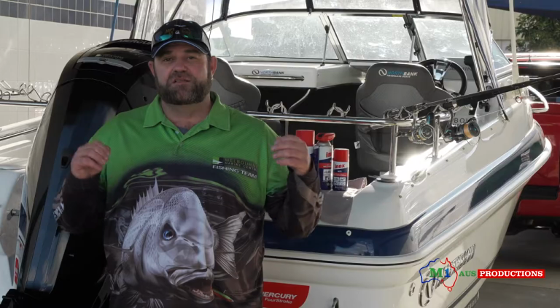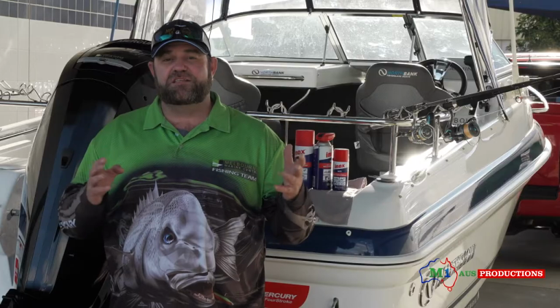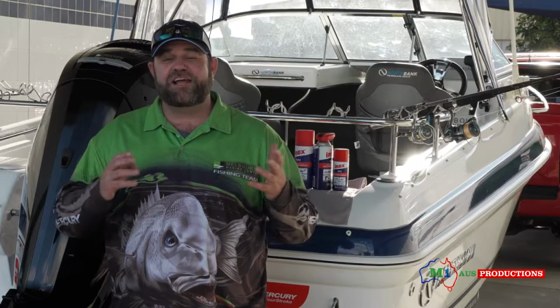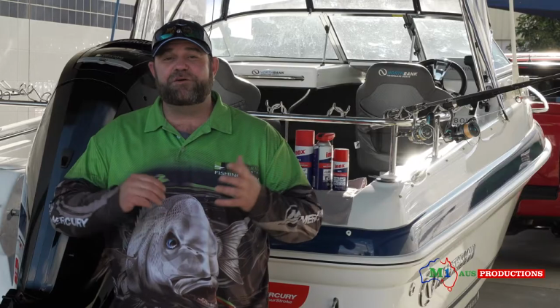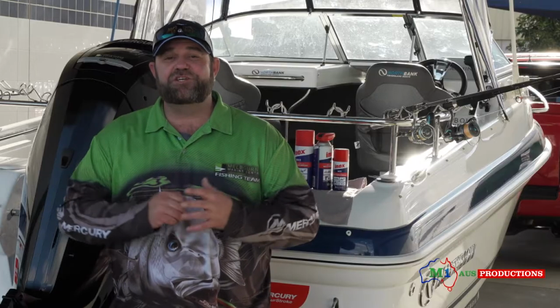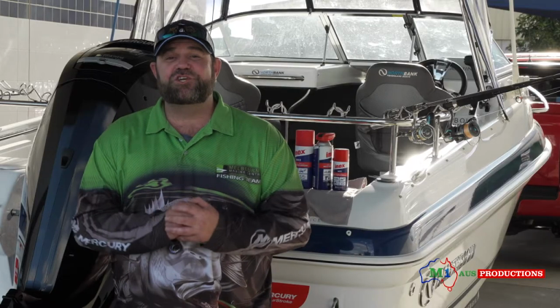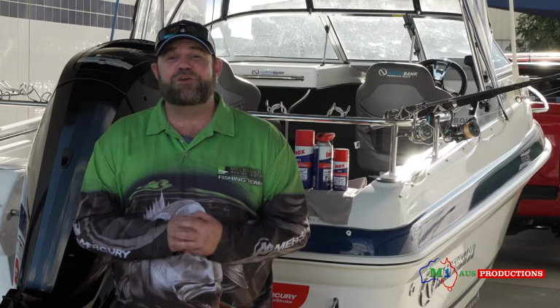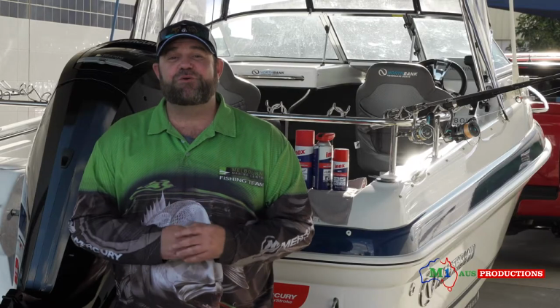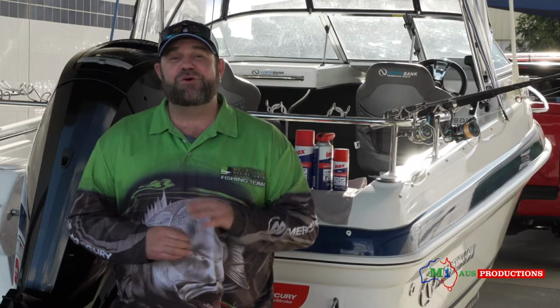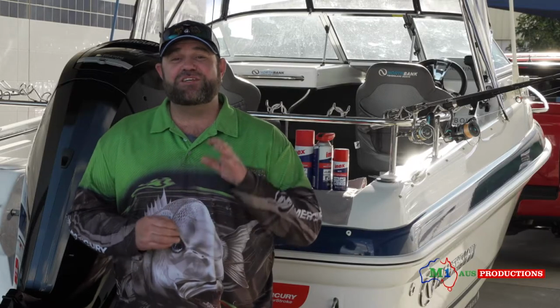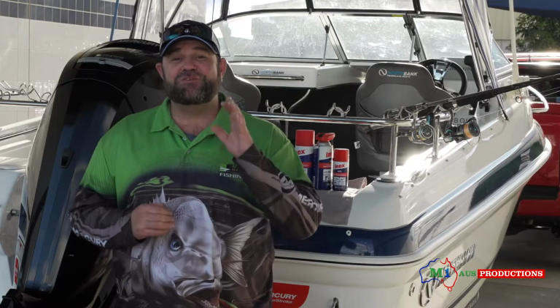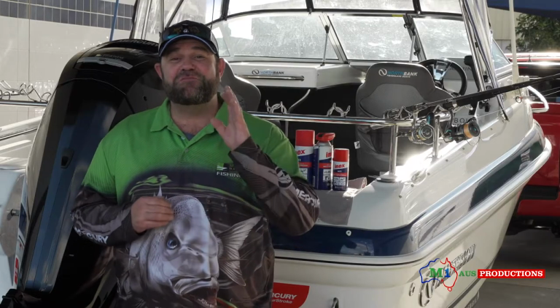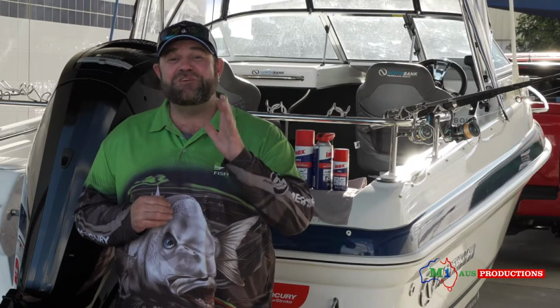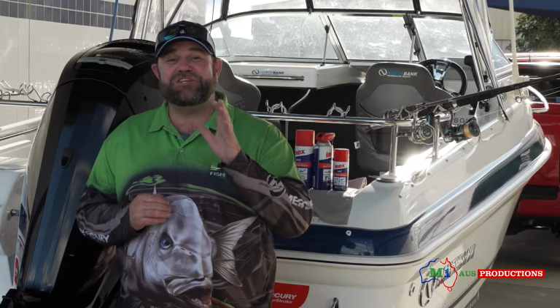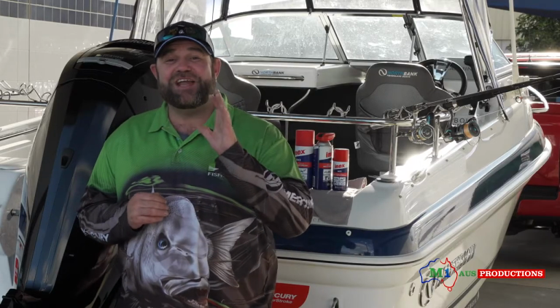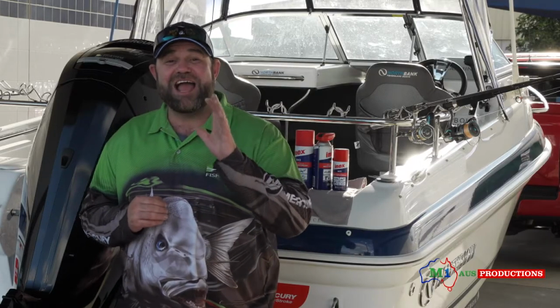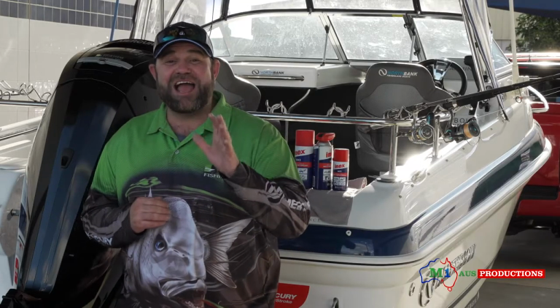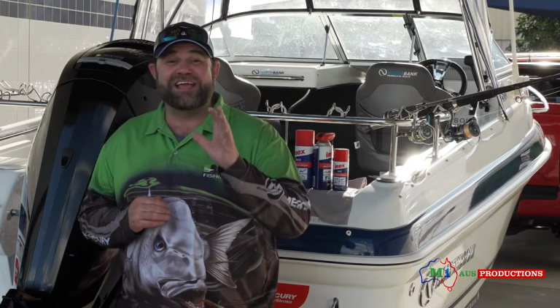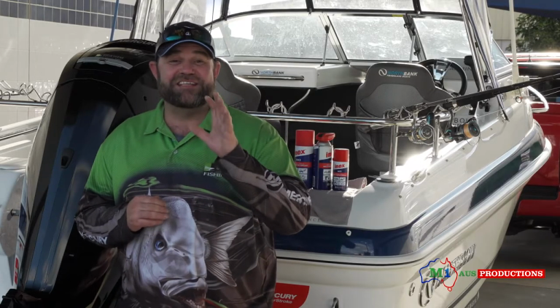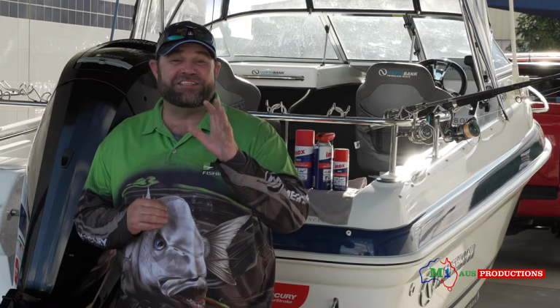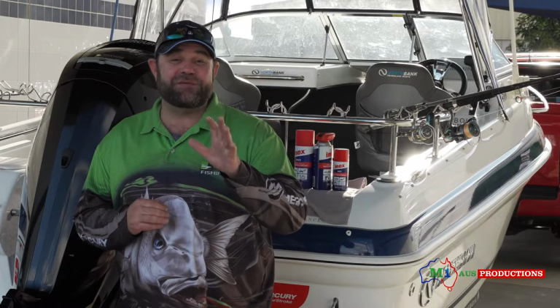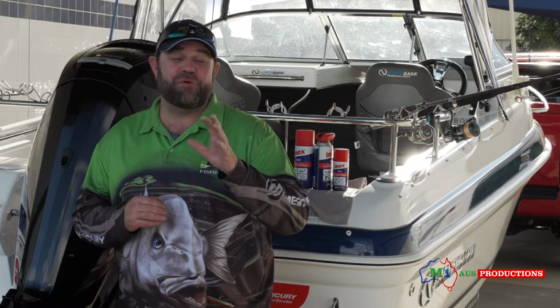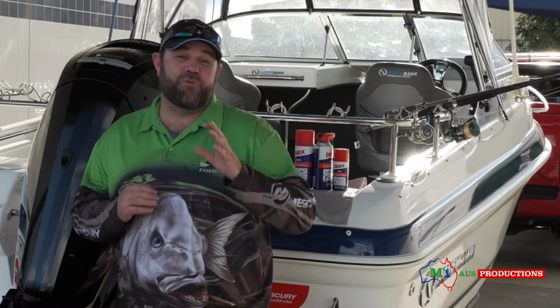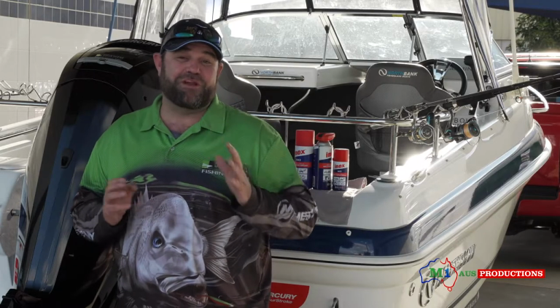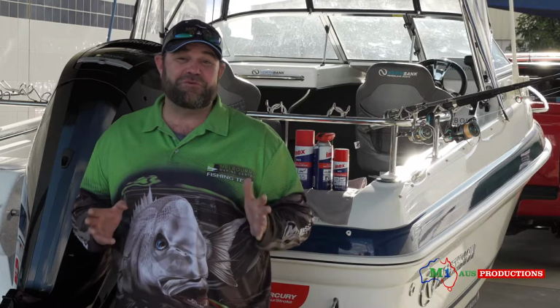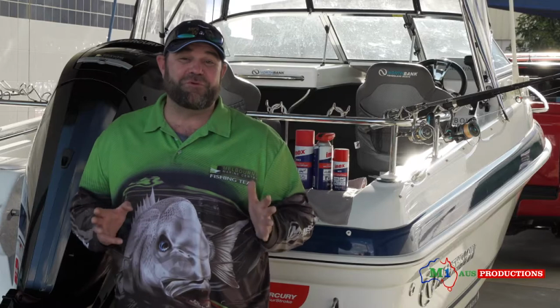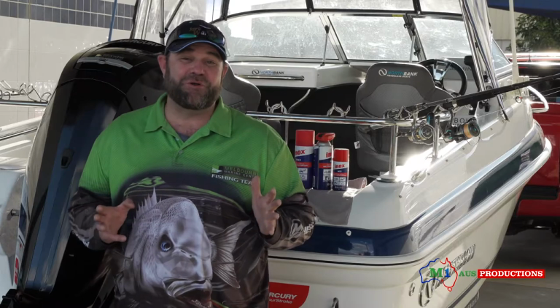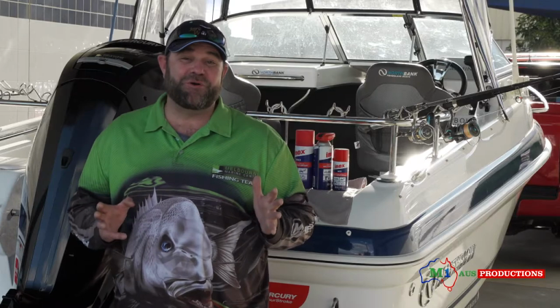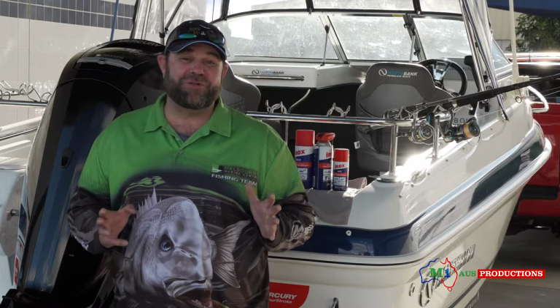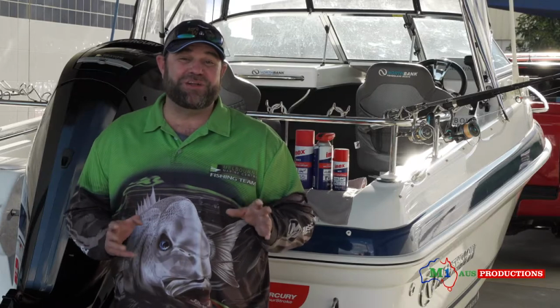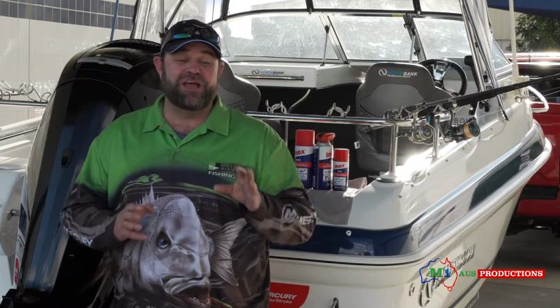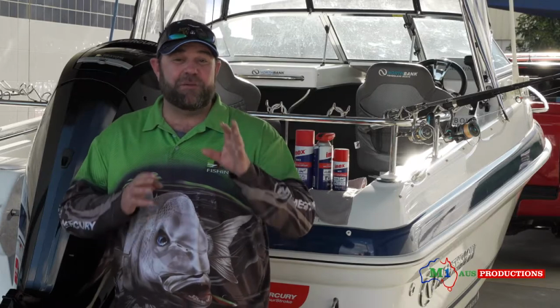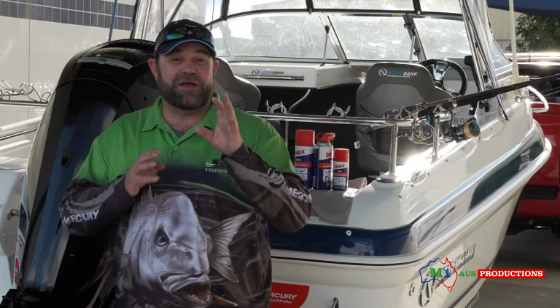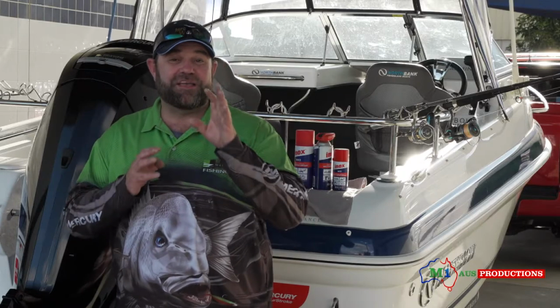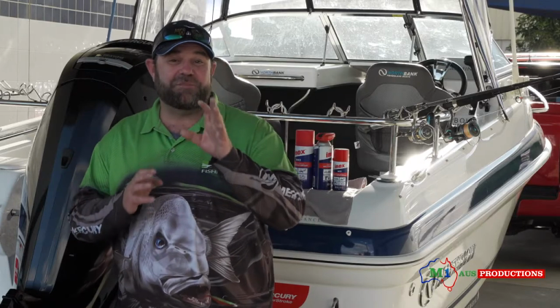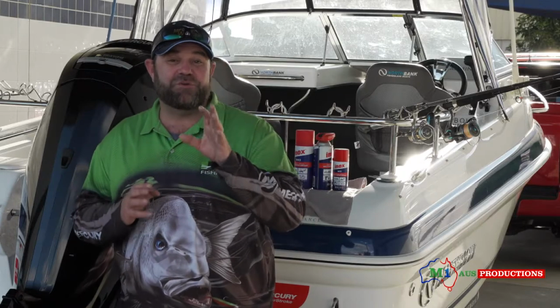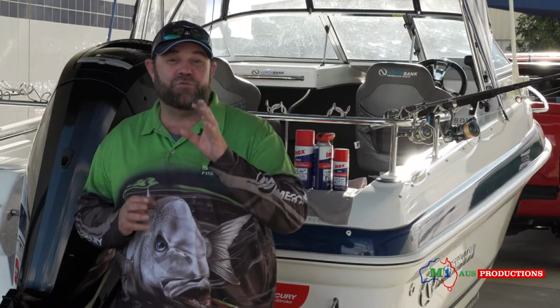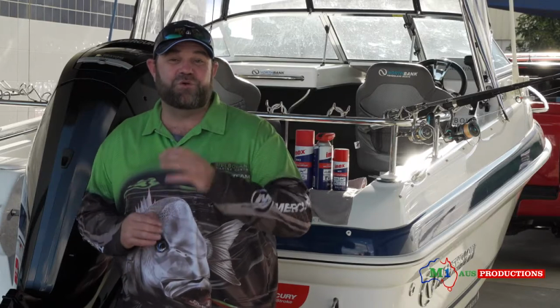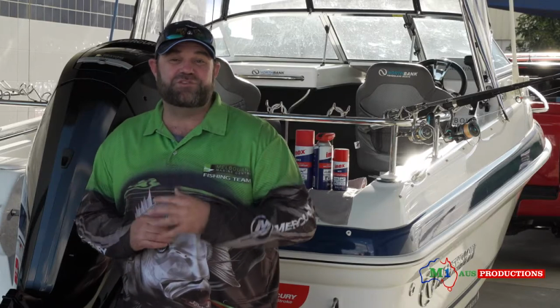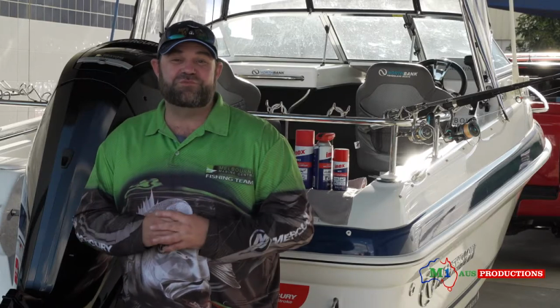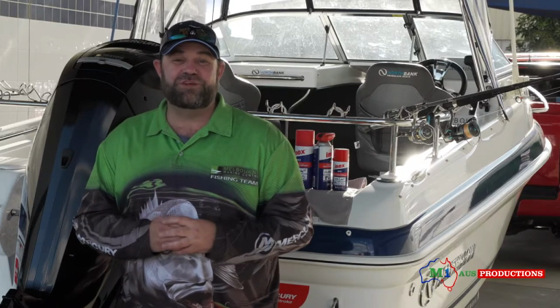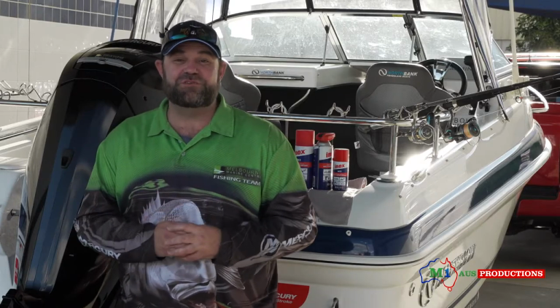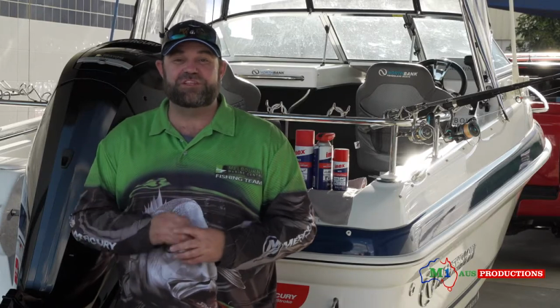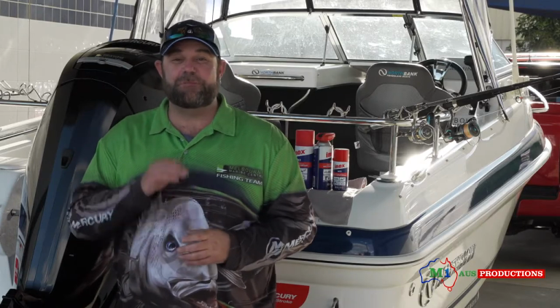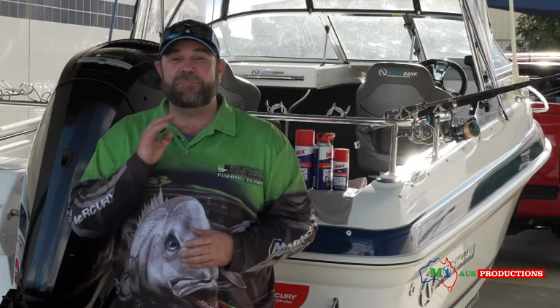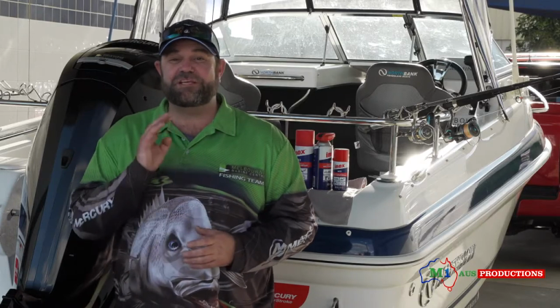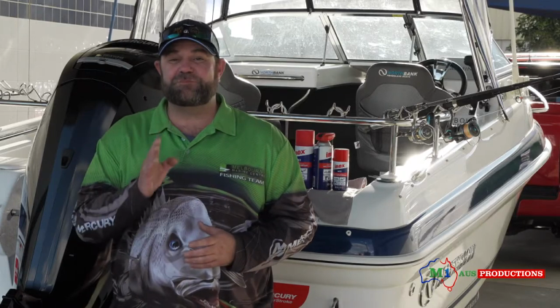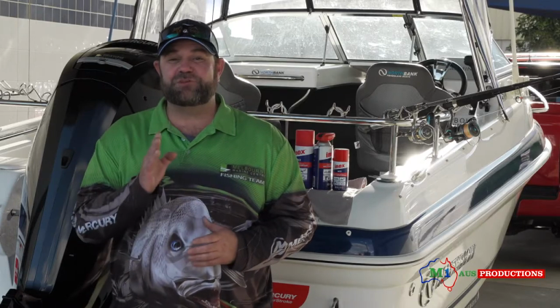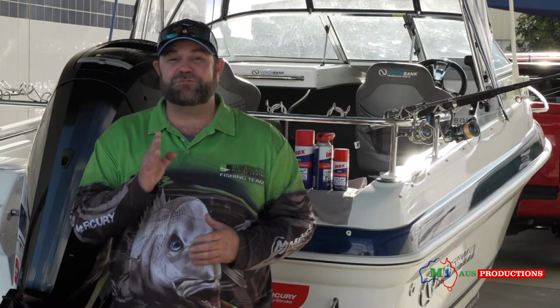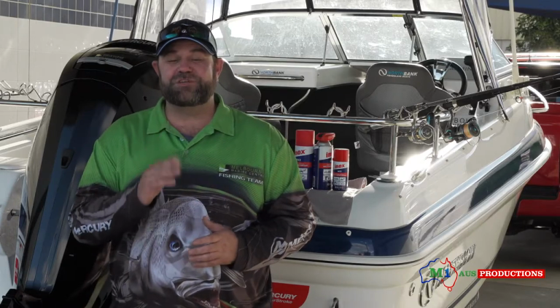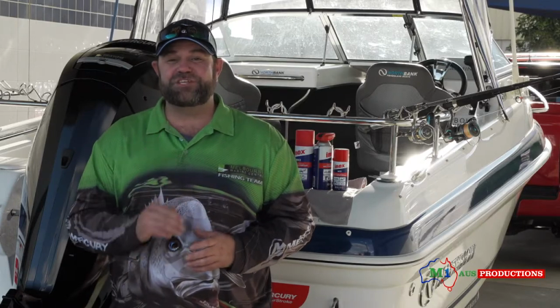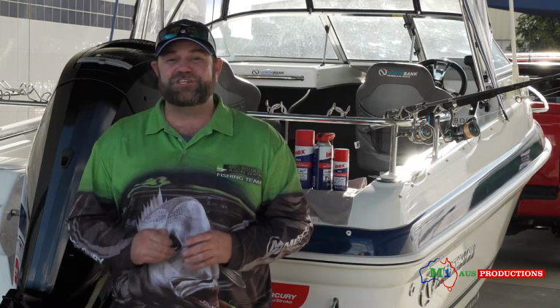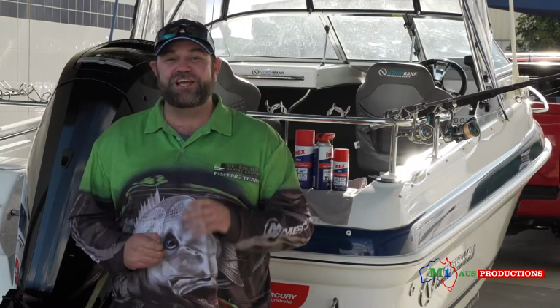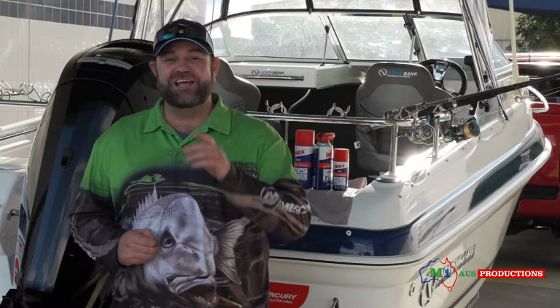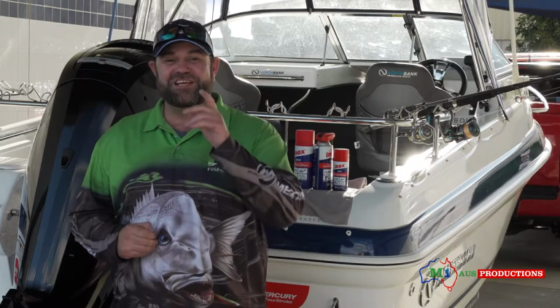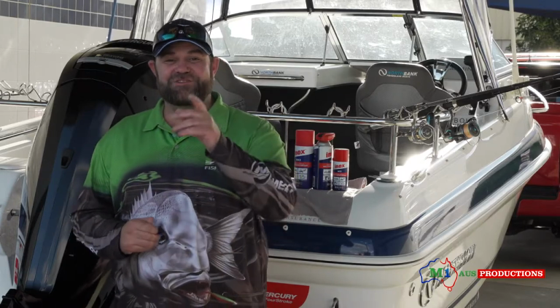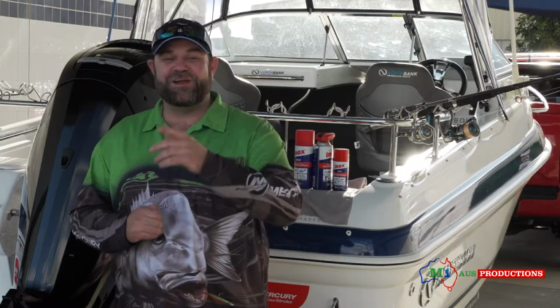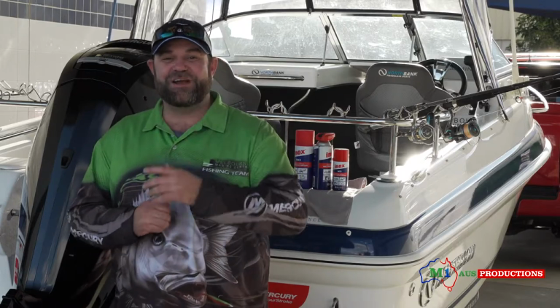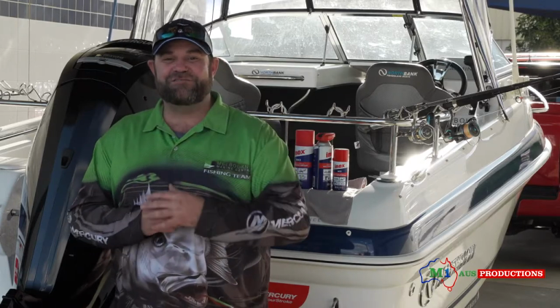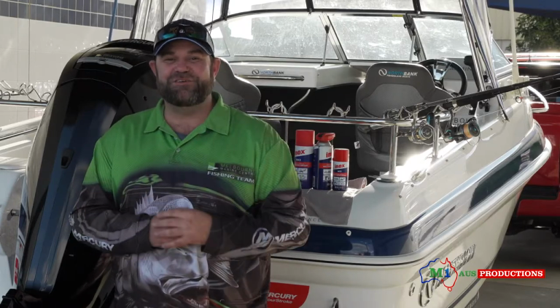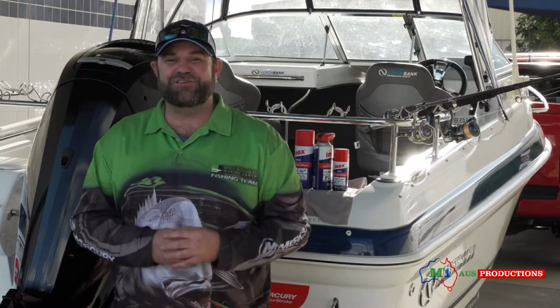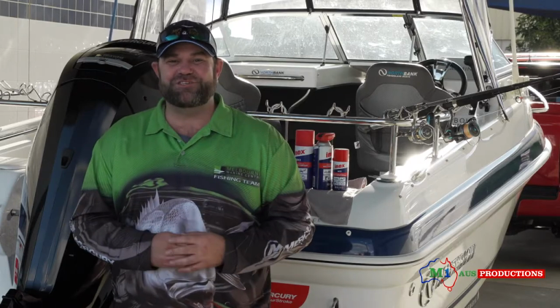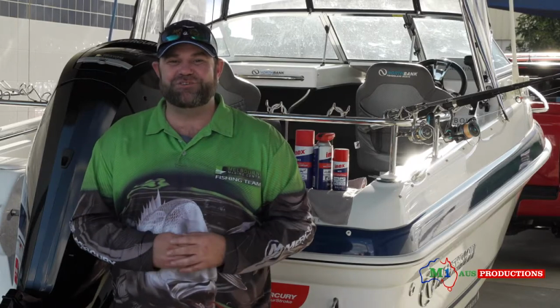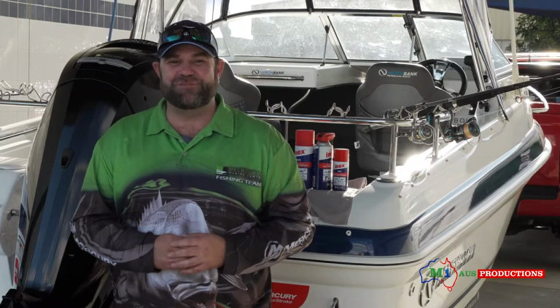Today I'm going to show you a nice little fishing hack, tip, whatever you want to call it, about keeping your rods and reels in the best possible condition straight after your fishing trip.